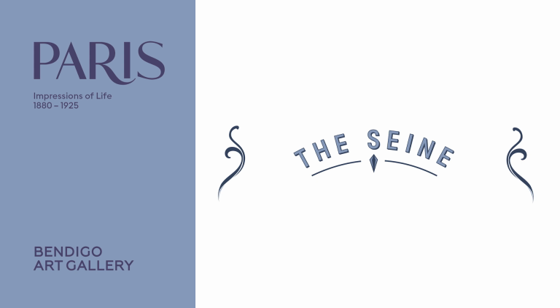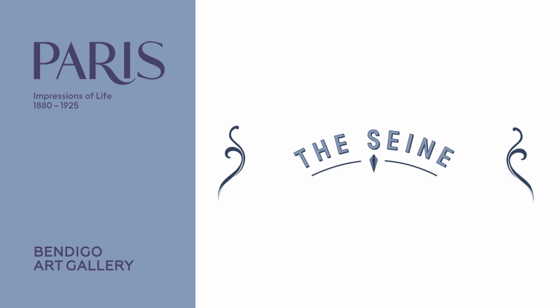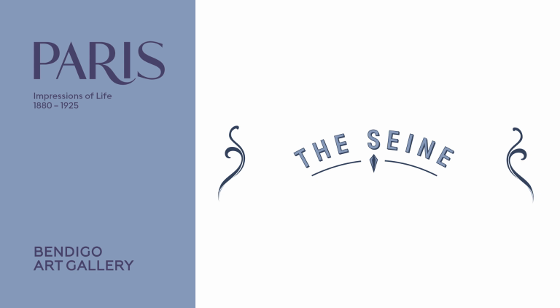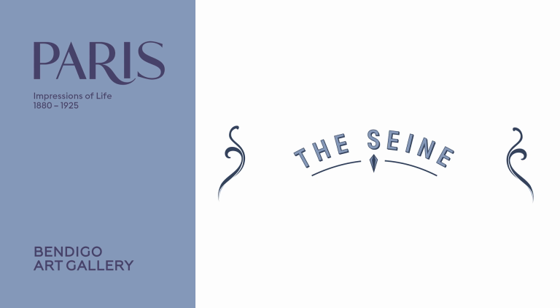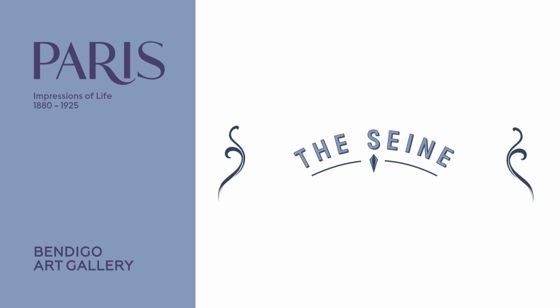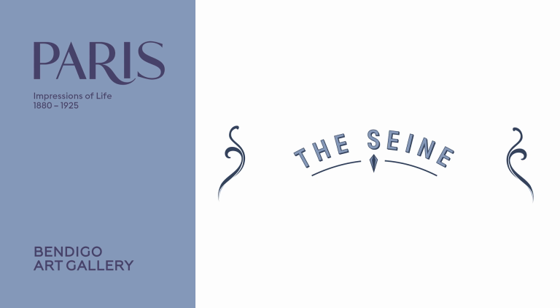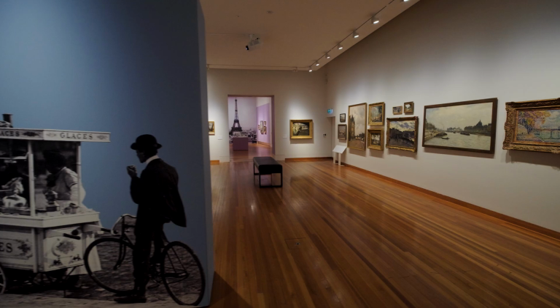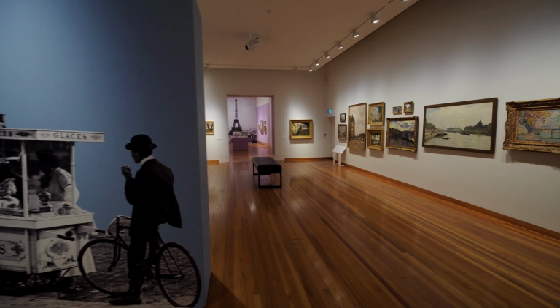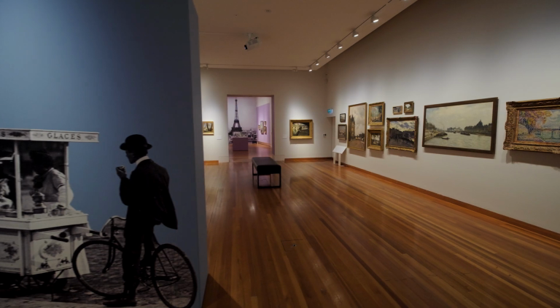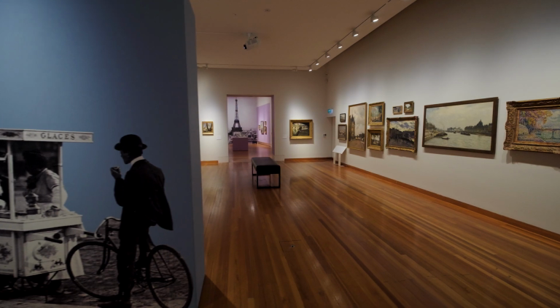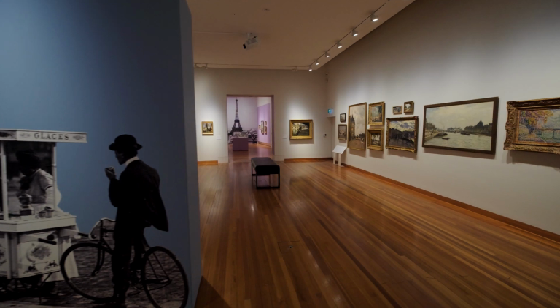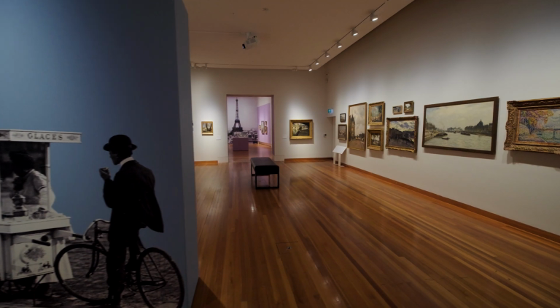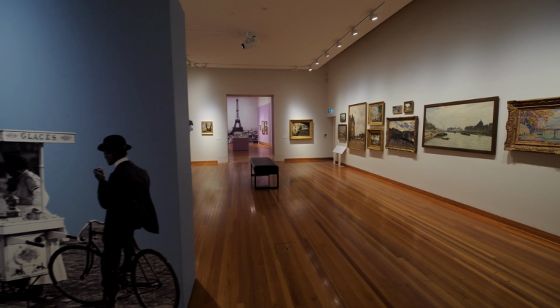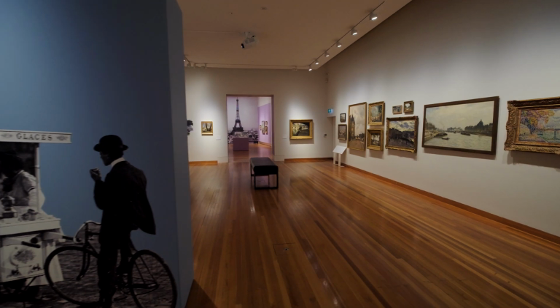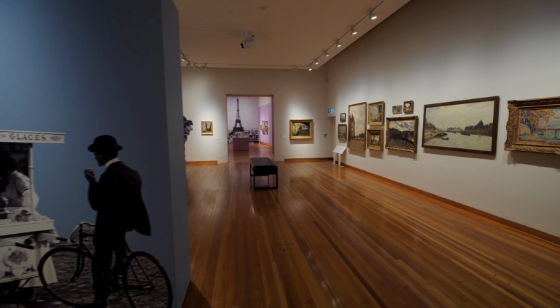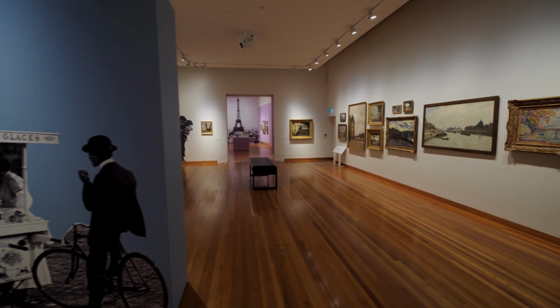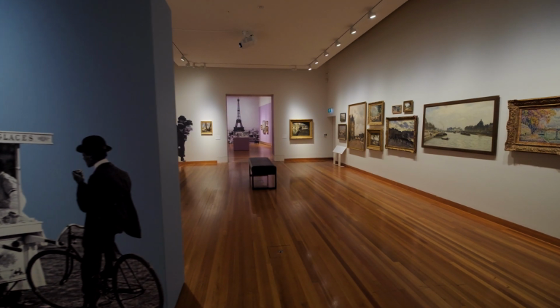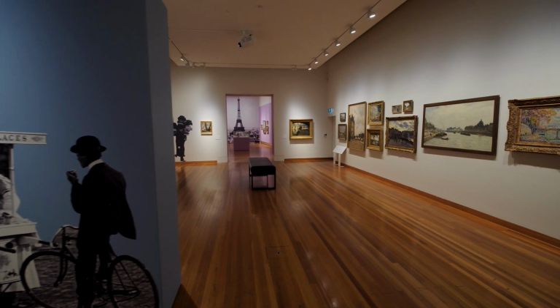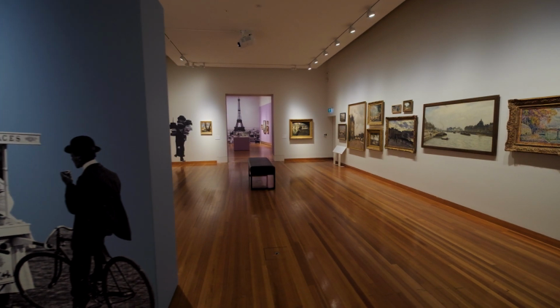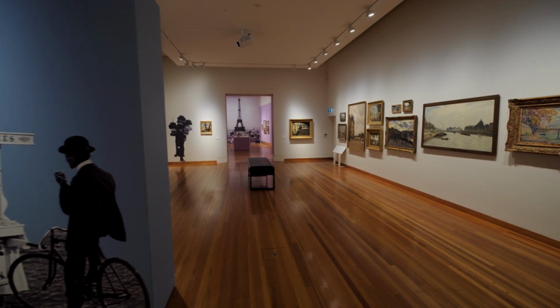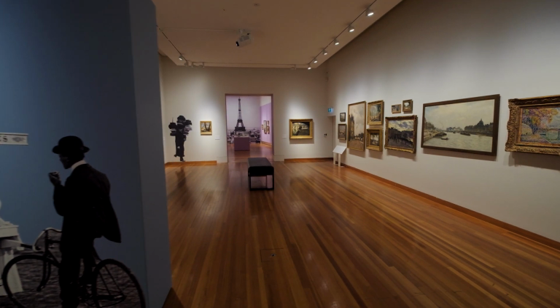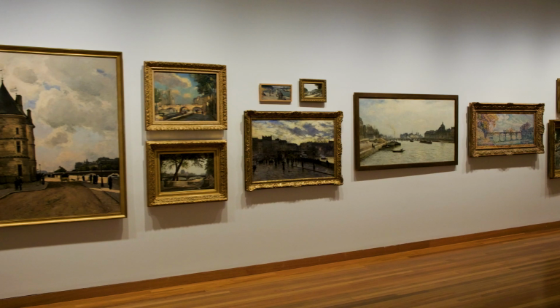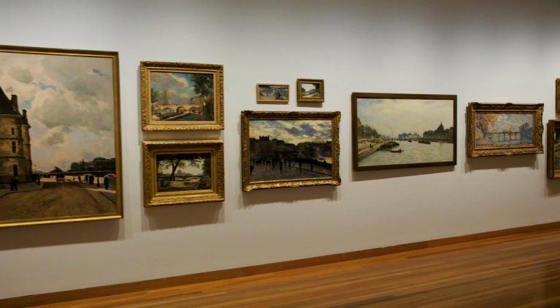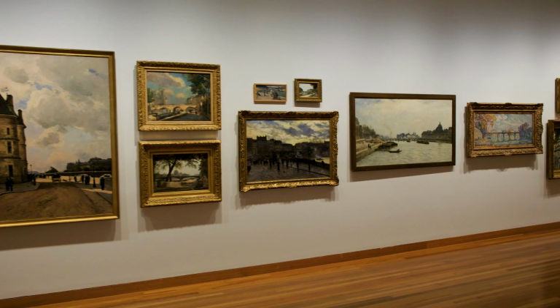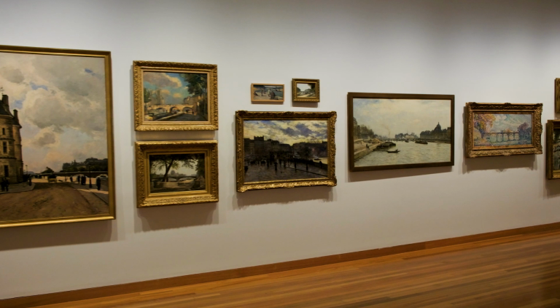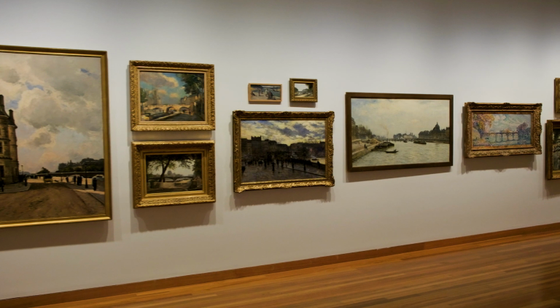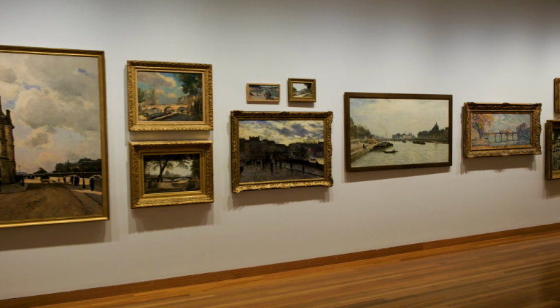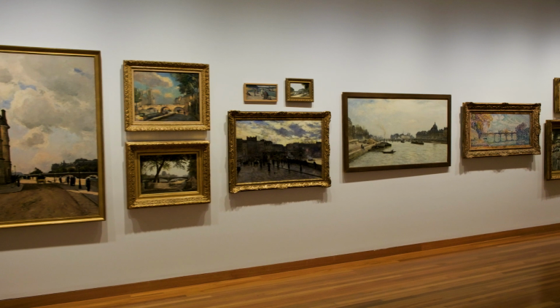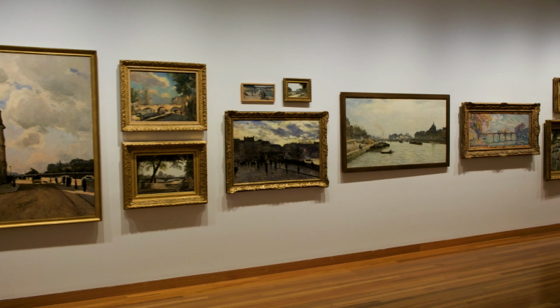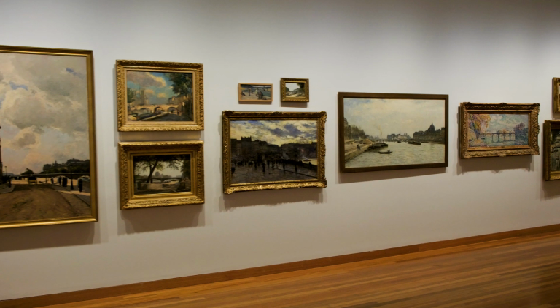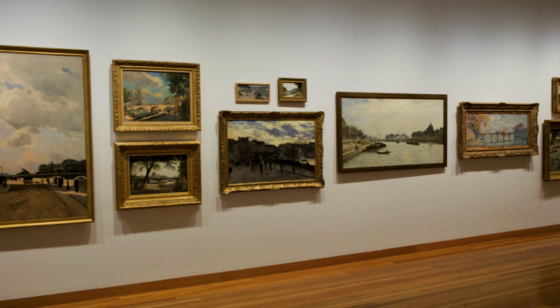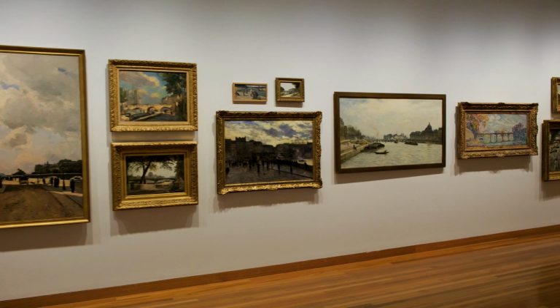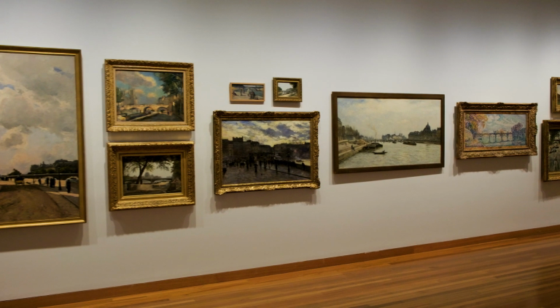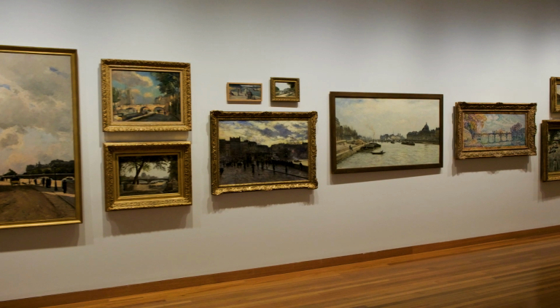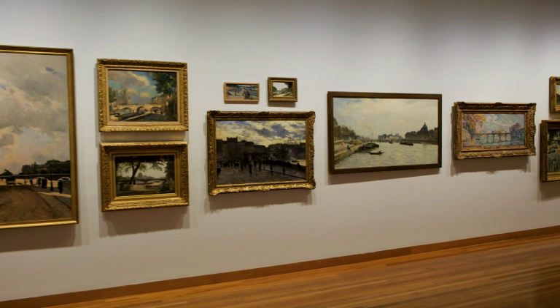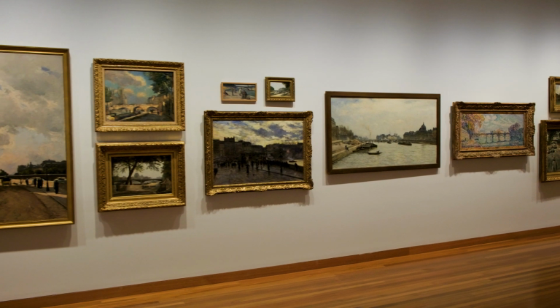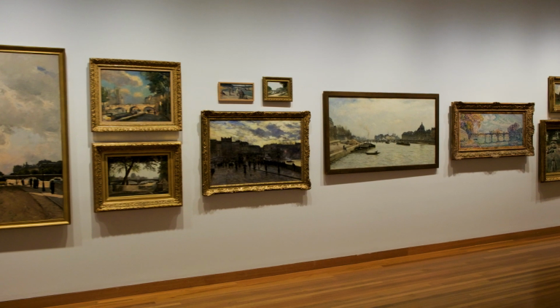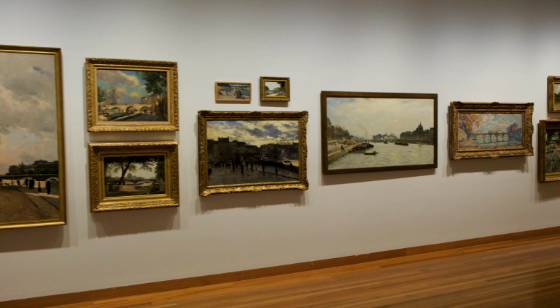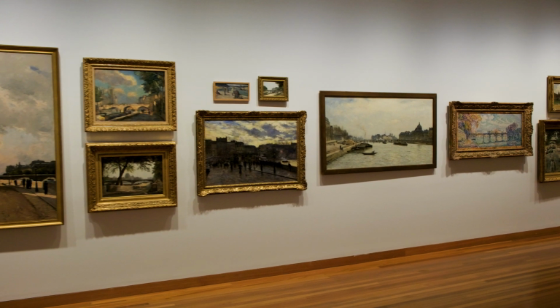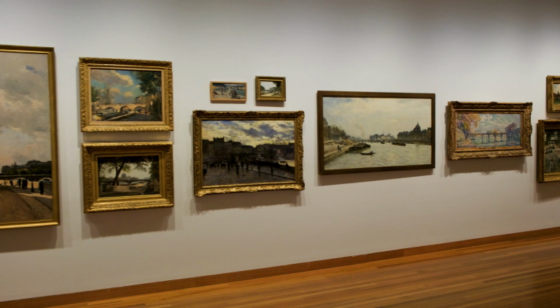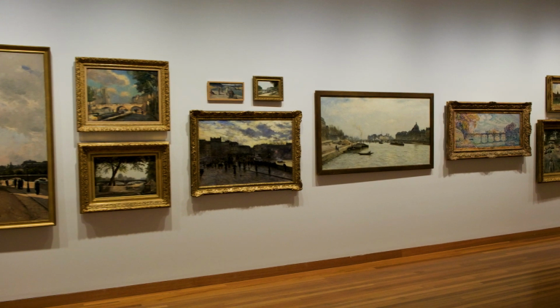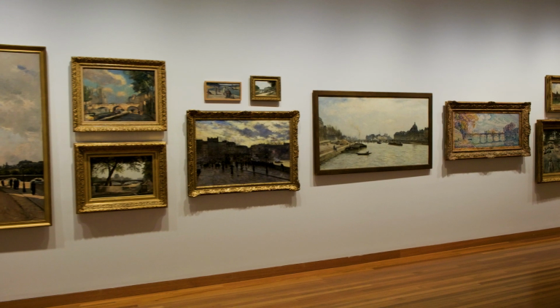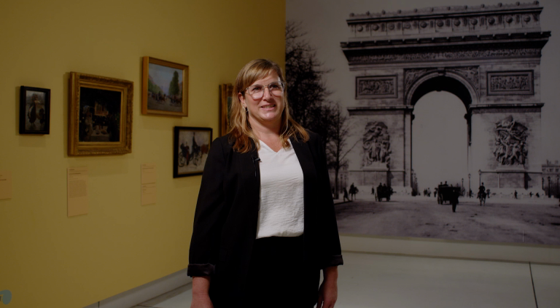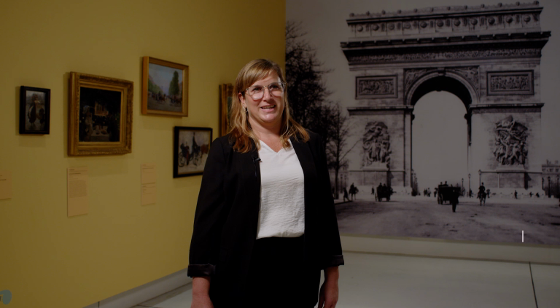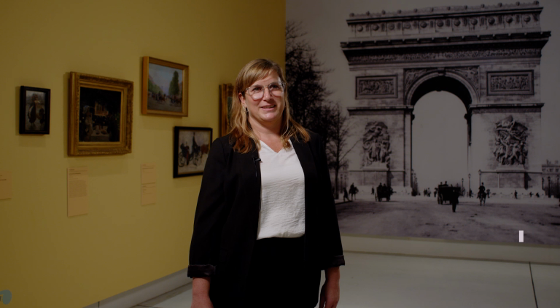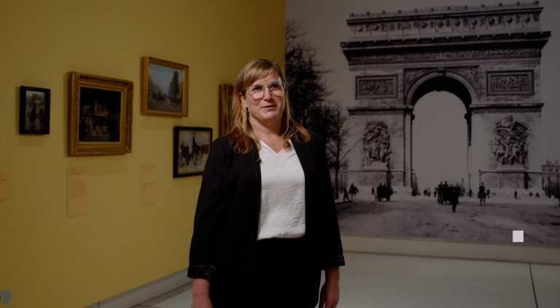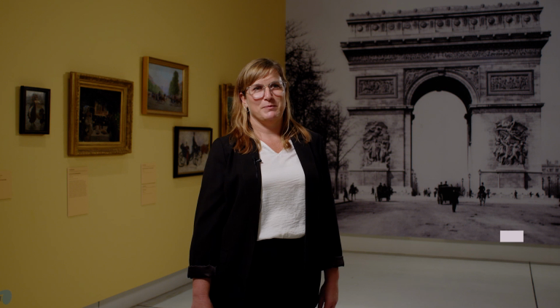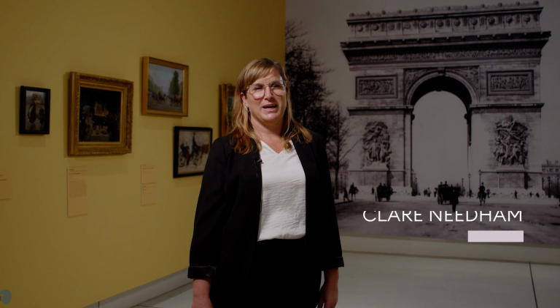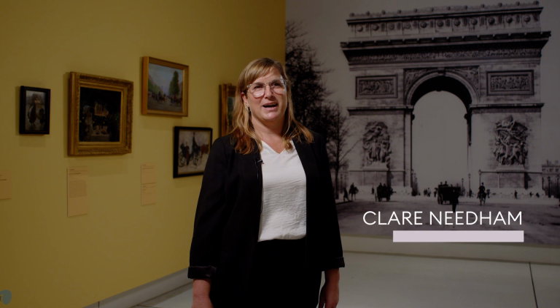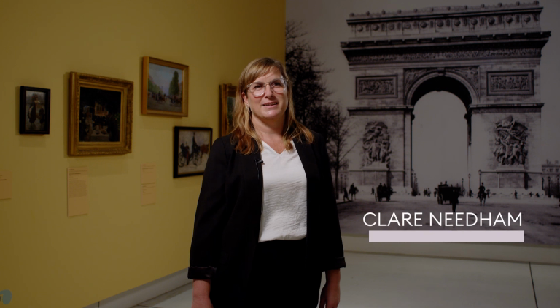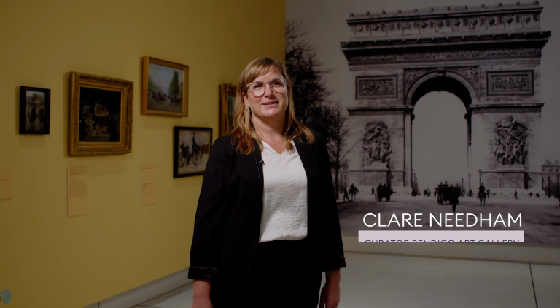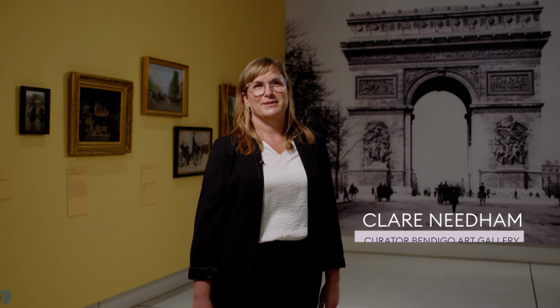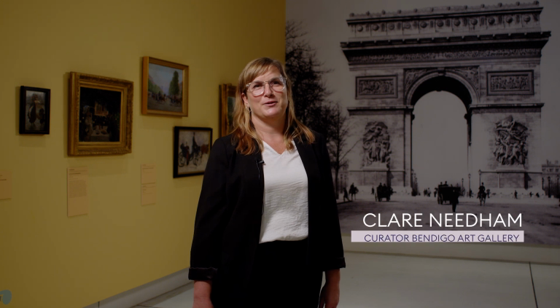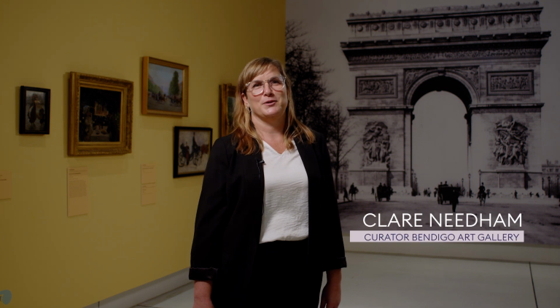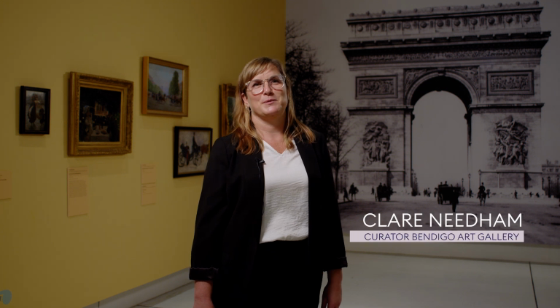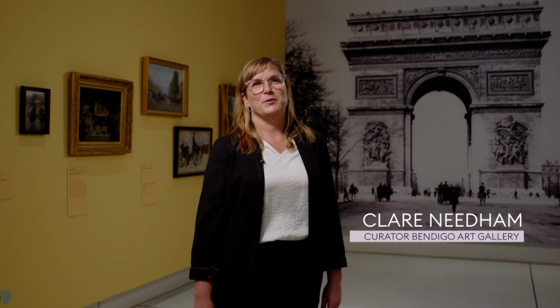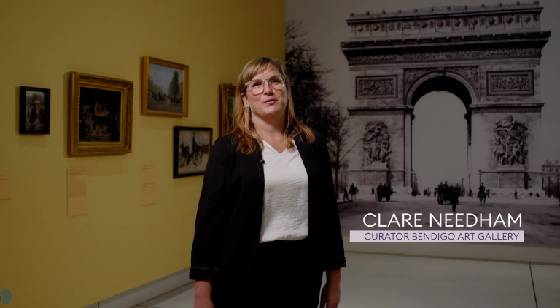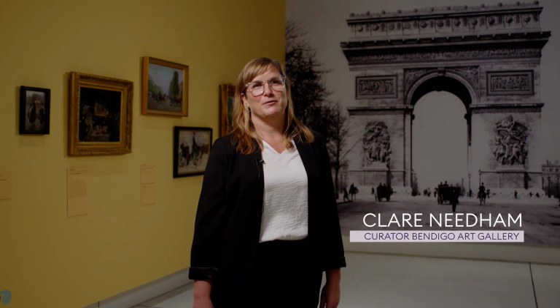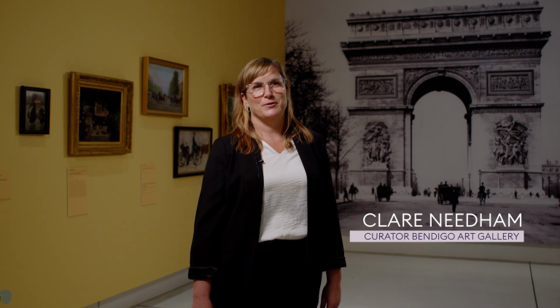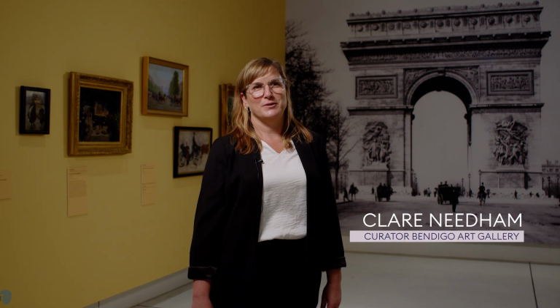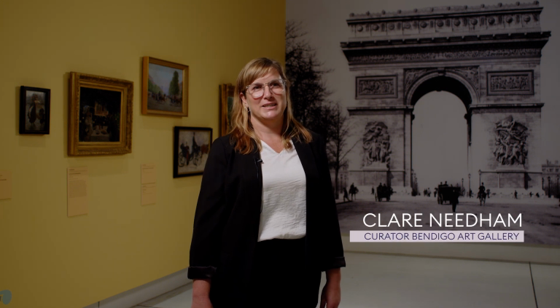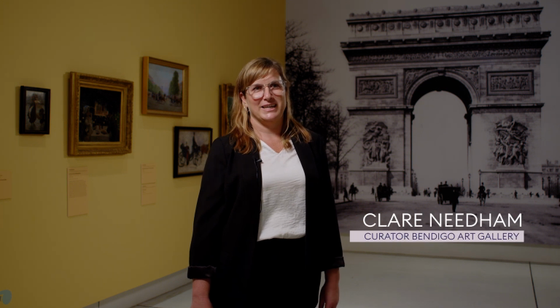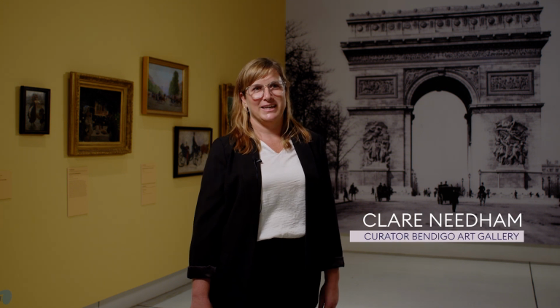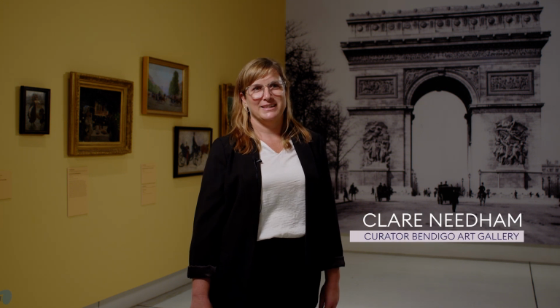In this section, visitors will see diverse representations of life on the River Seine by artists across more than four decades.